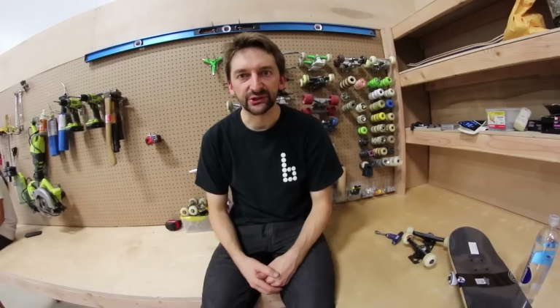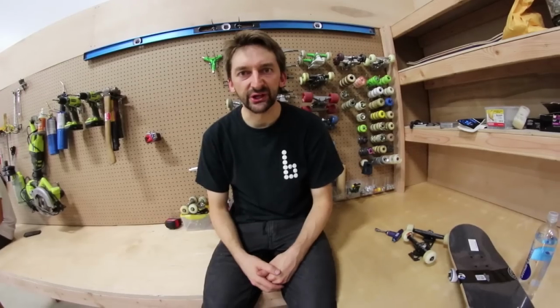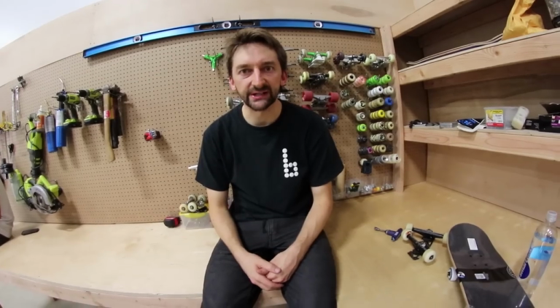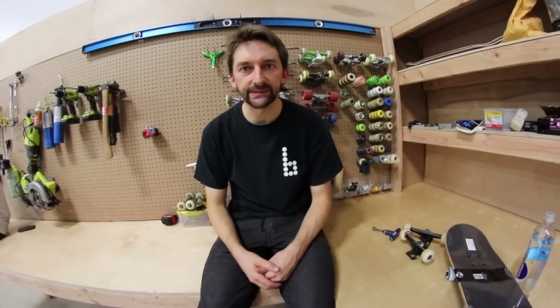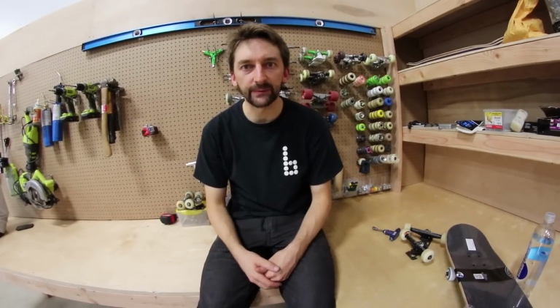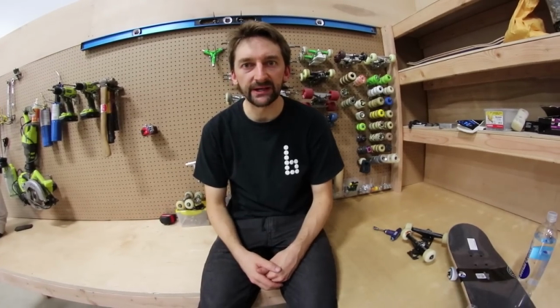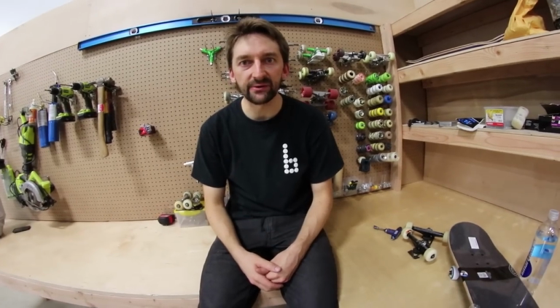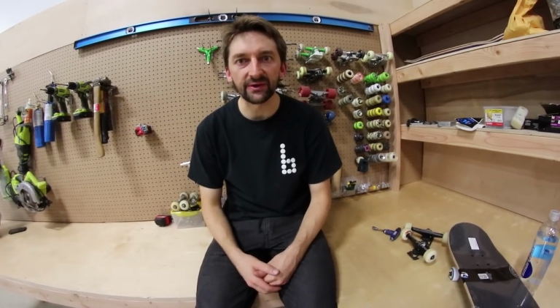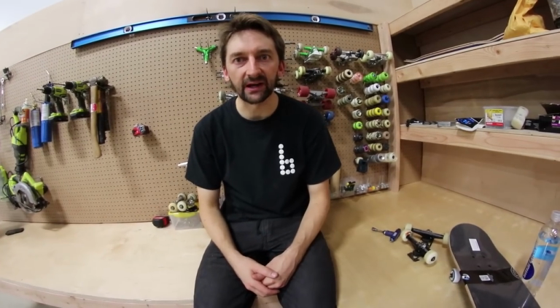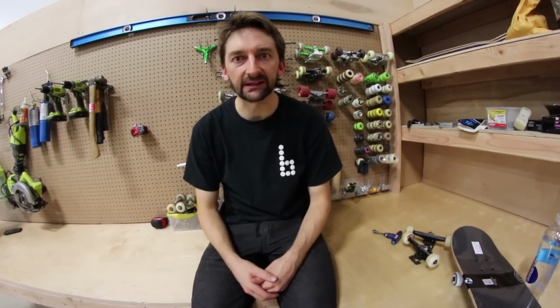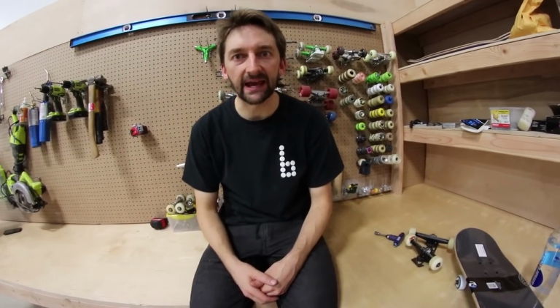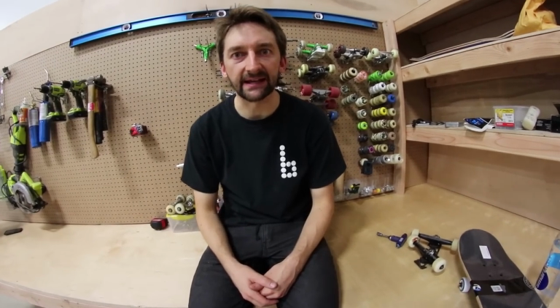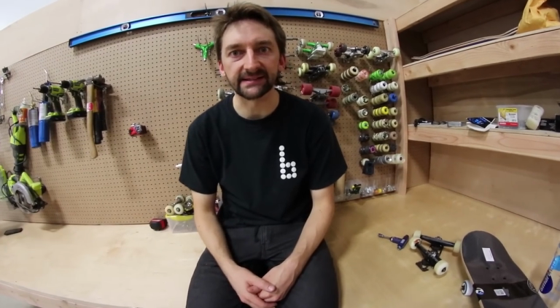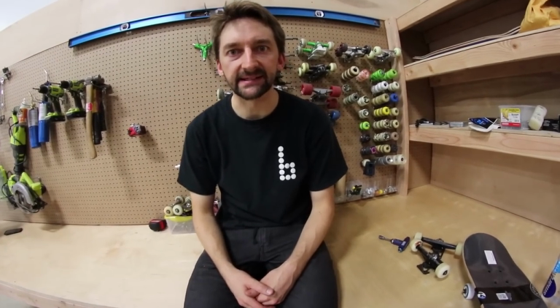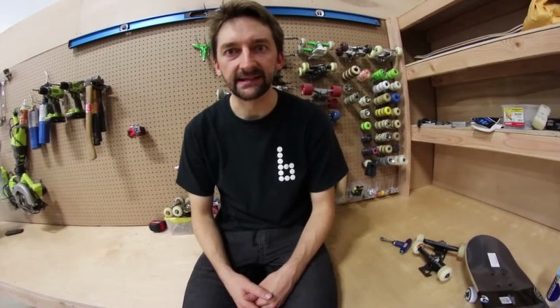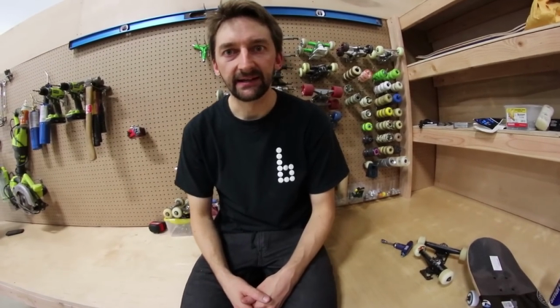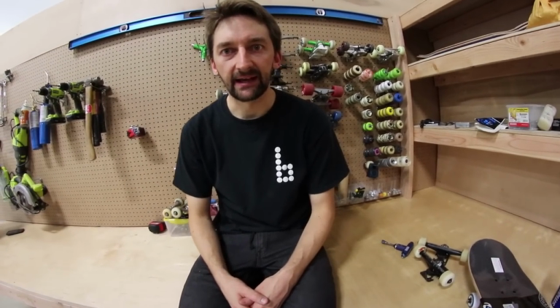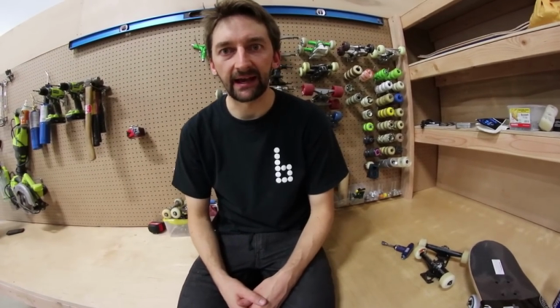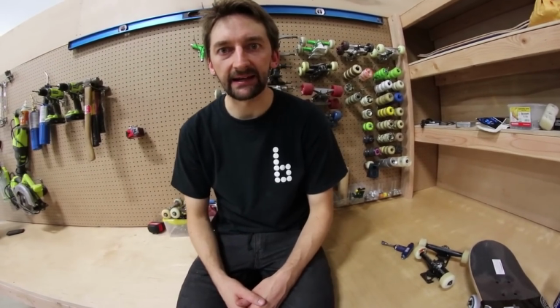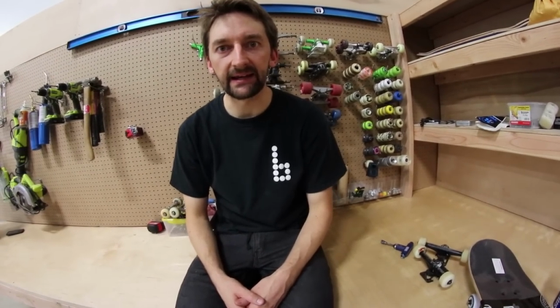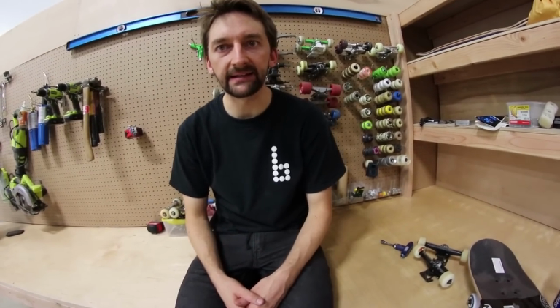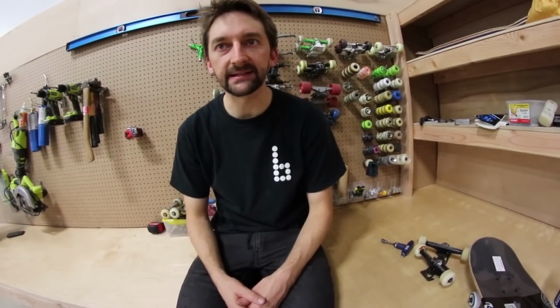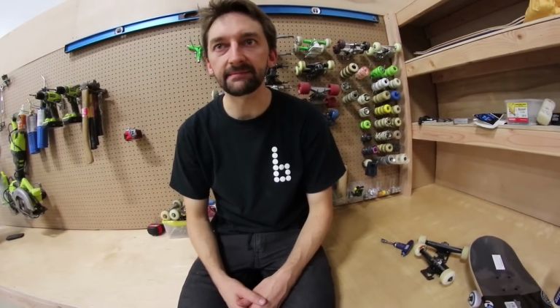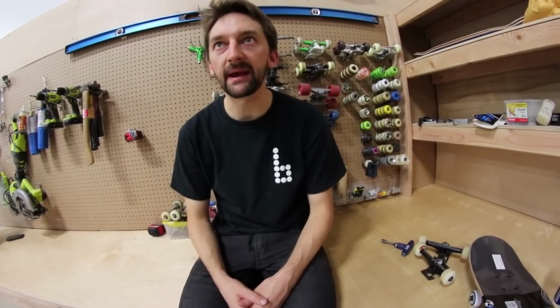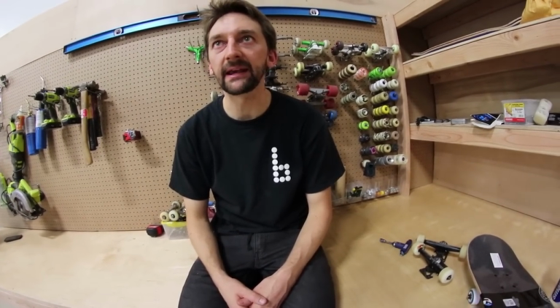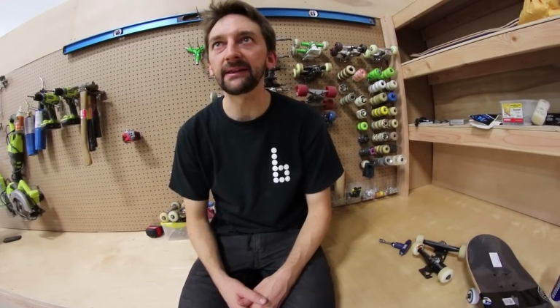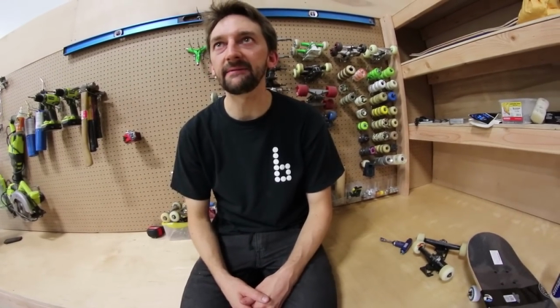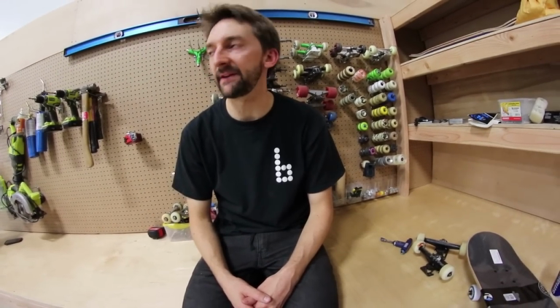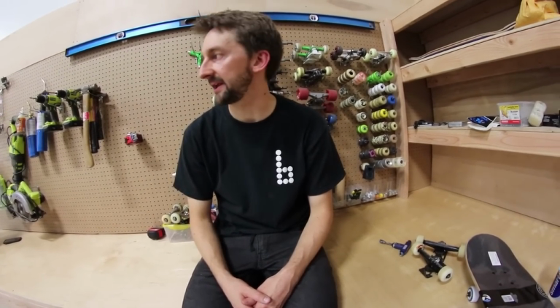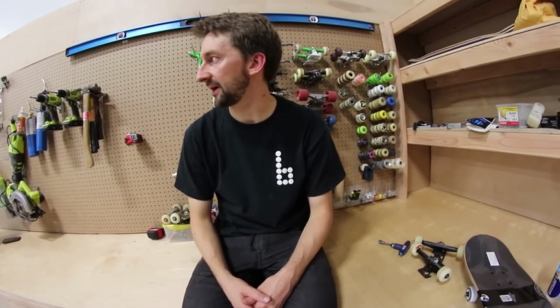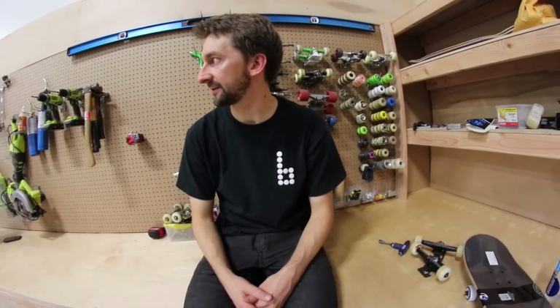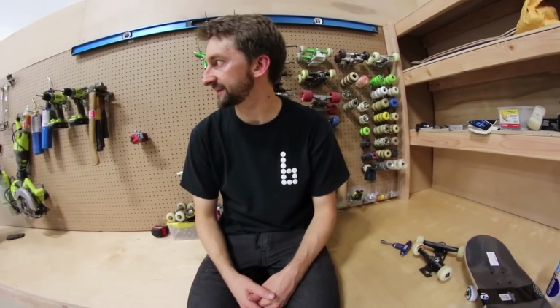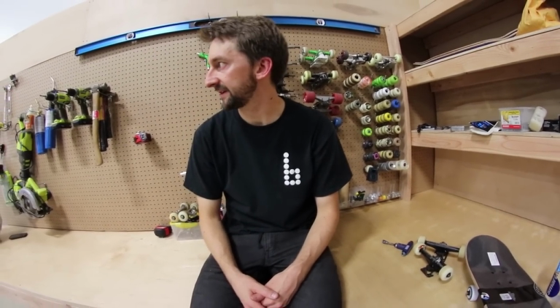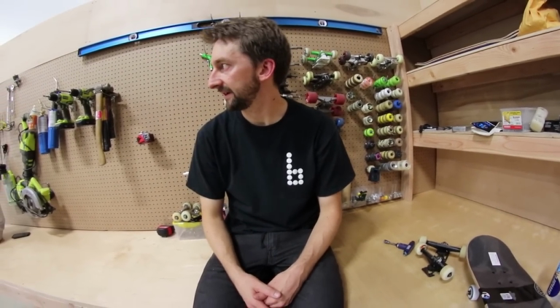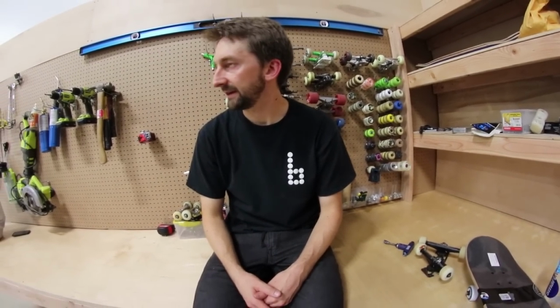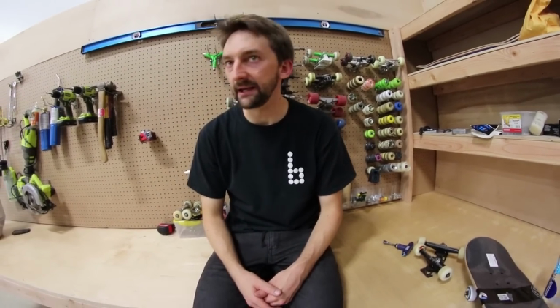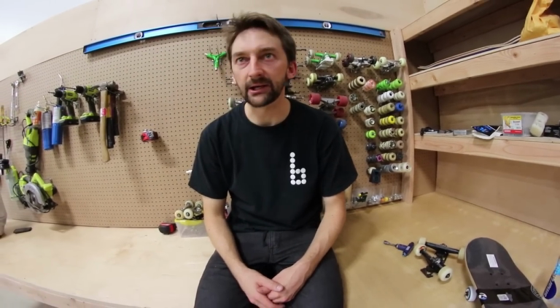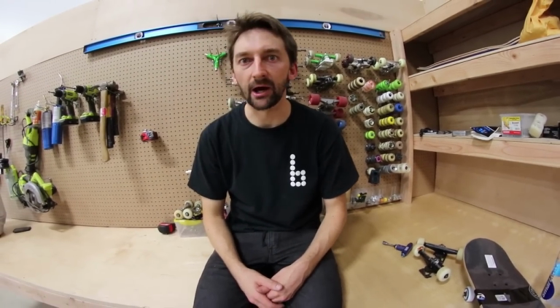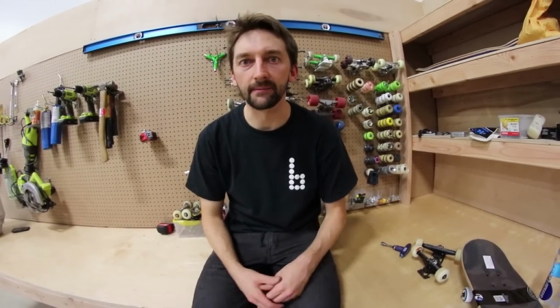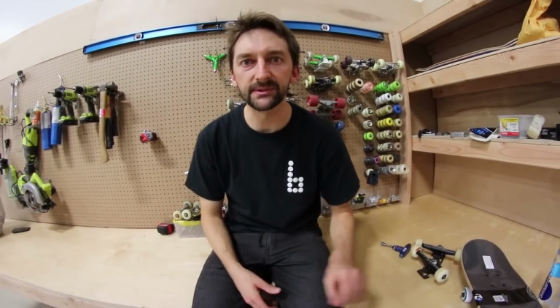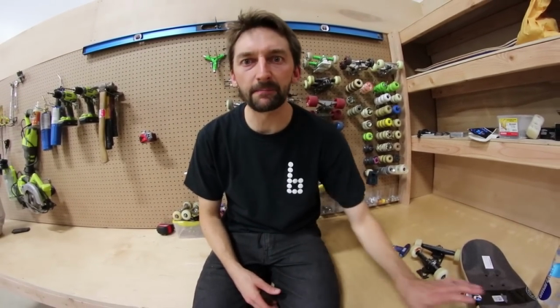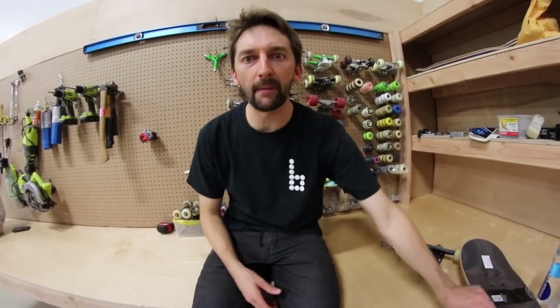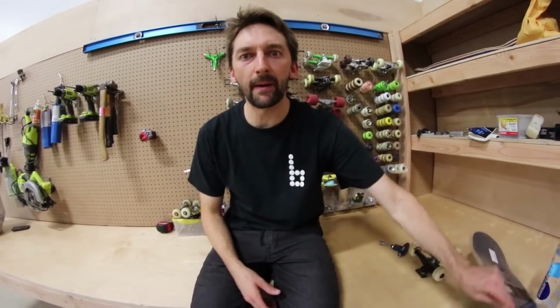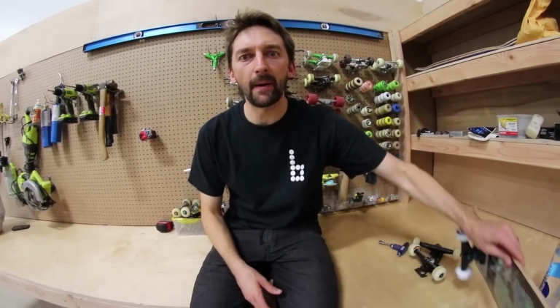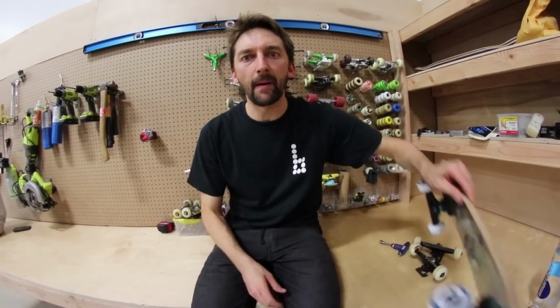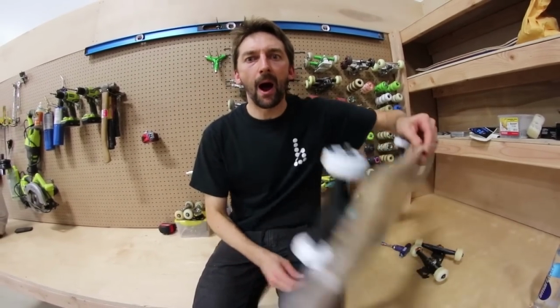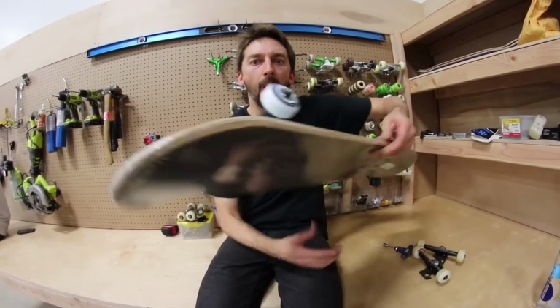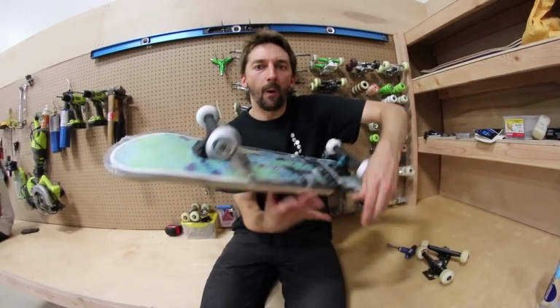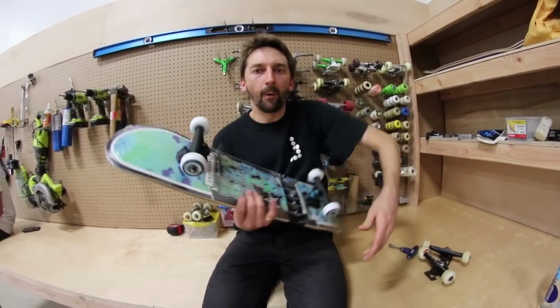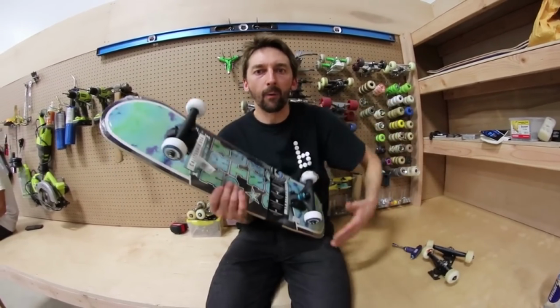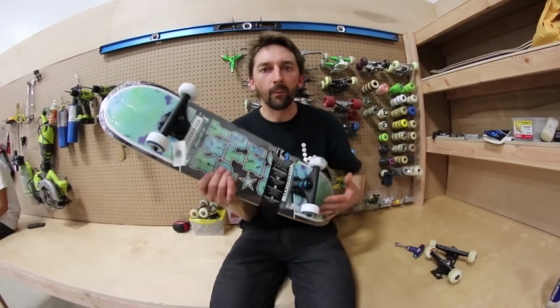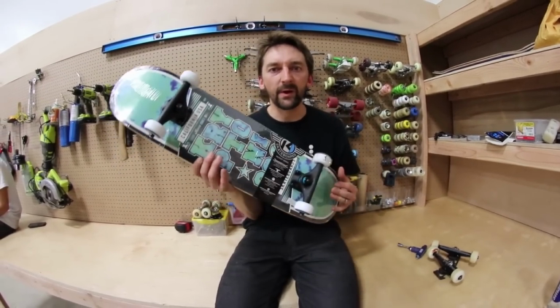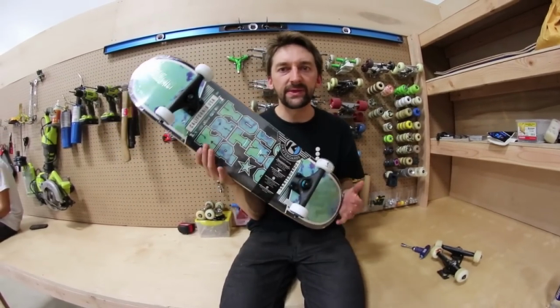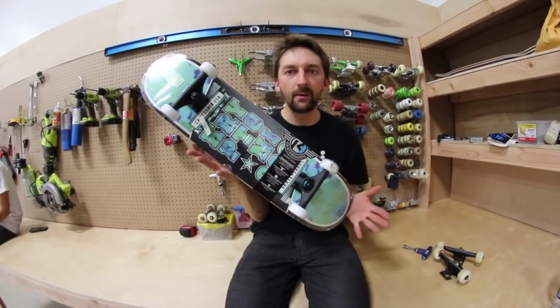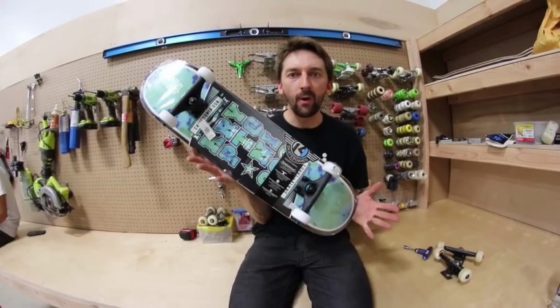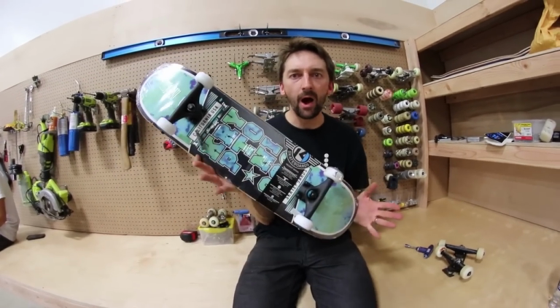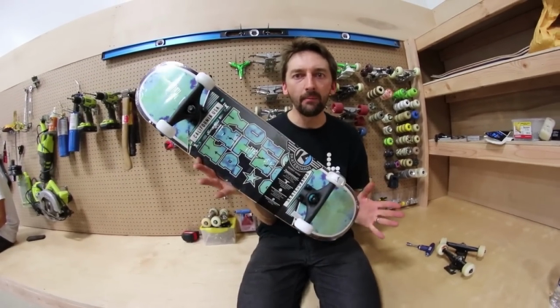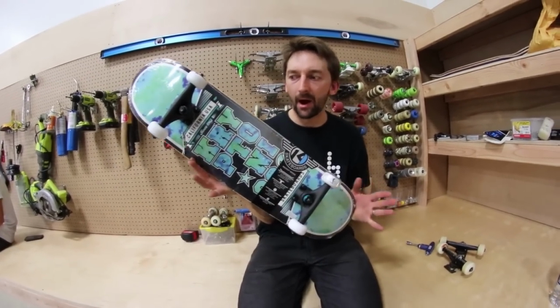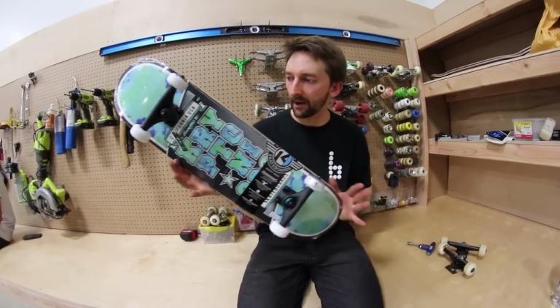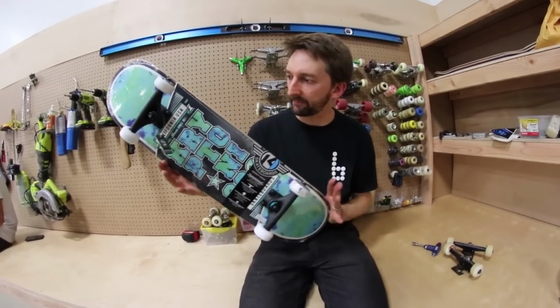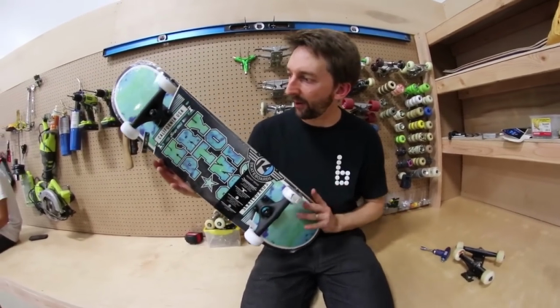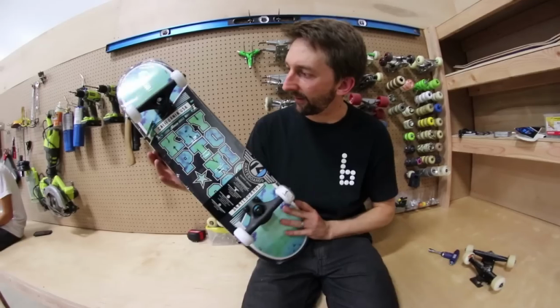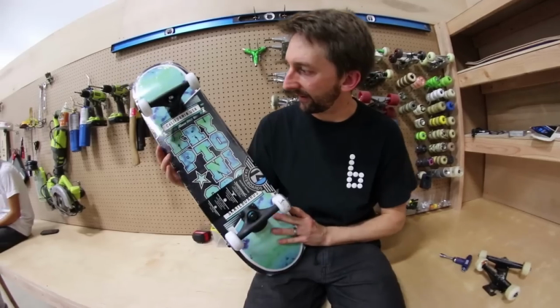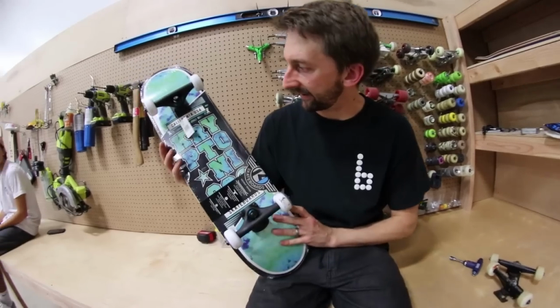Just when you thought Lance had ended making the videos, he comes, ba-ba-ba-boom, with a Walmart board.